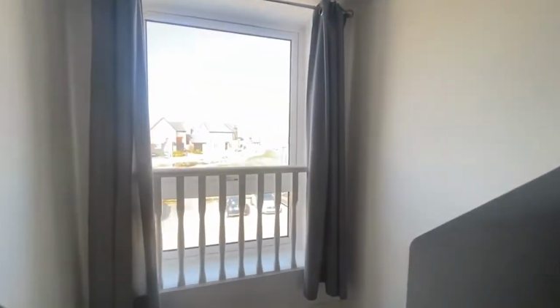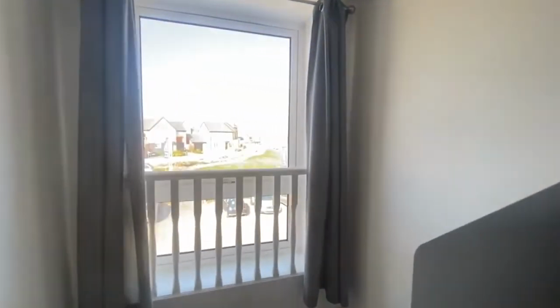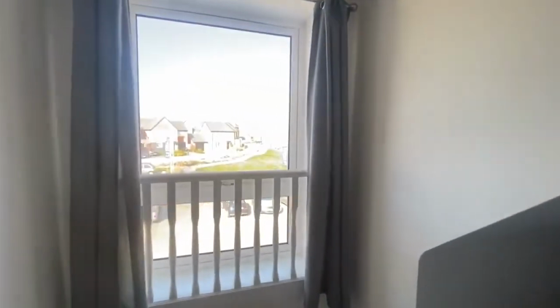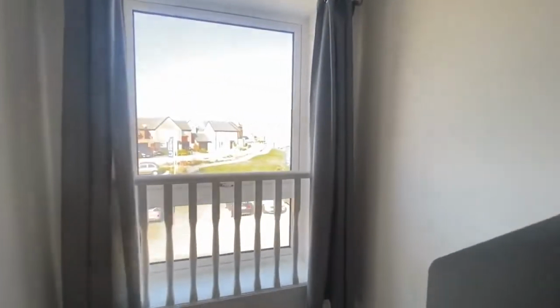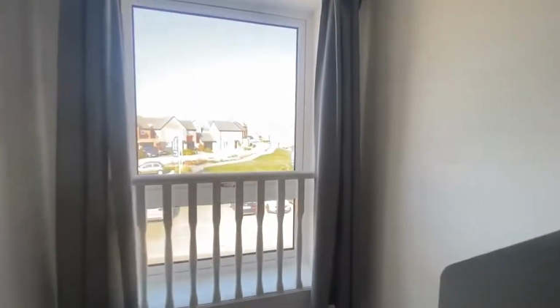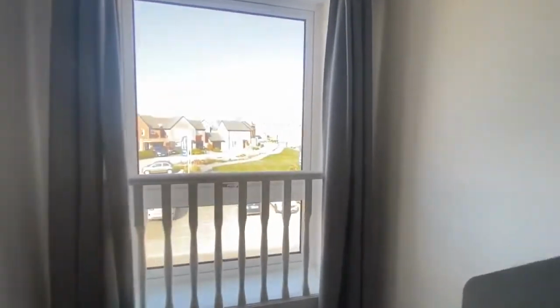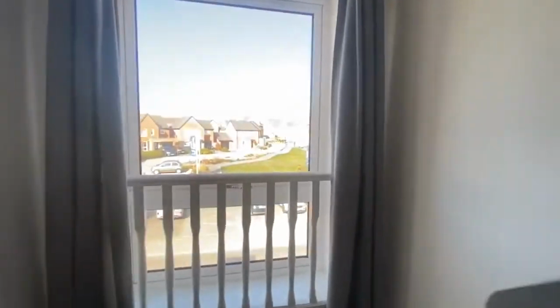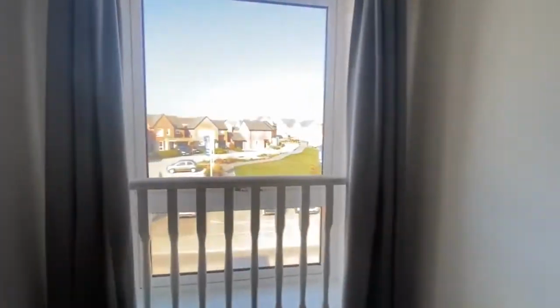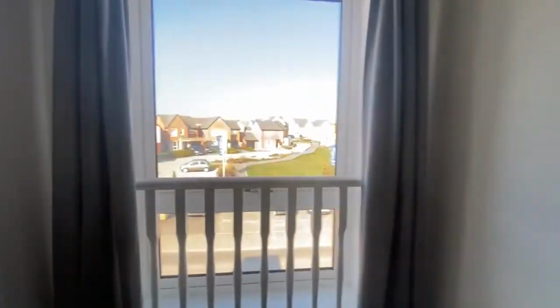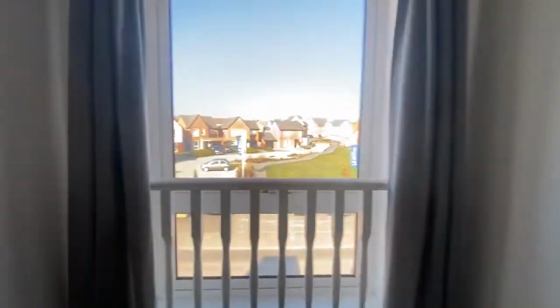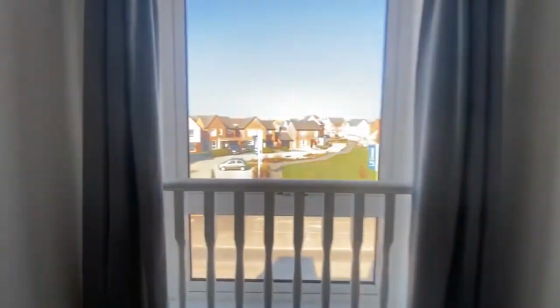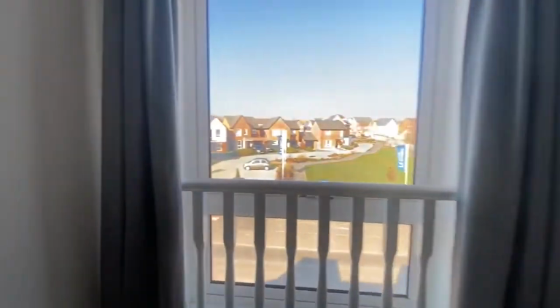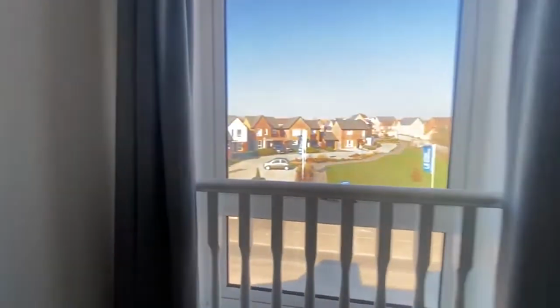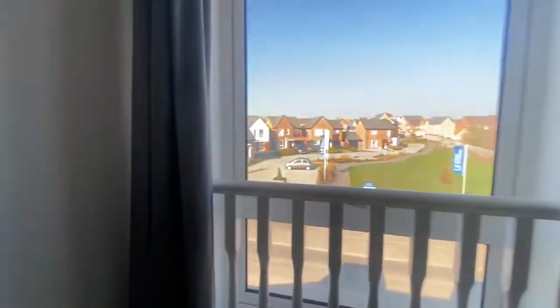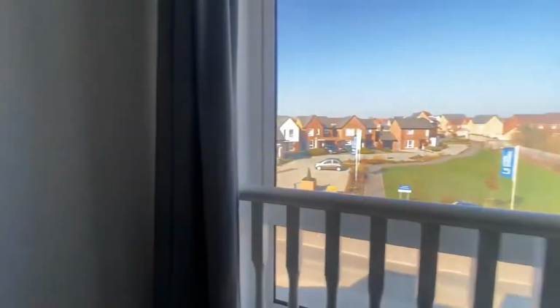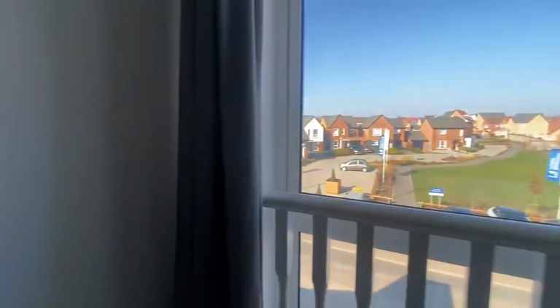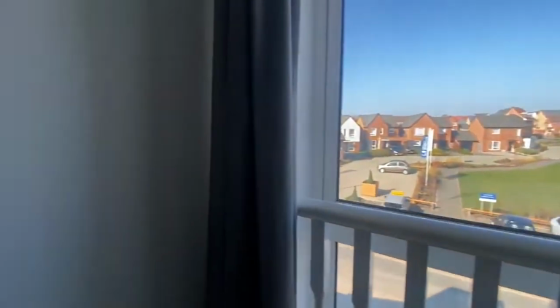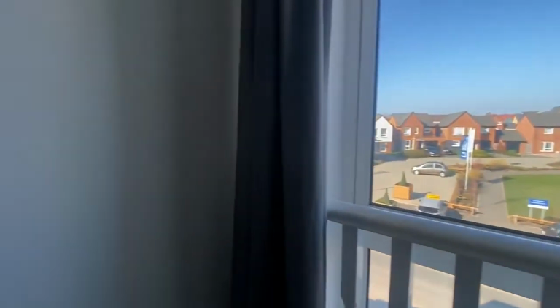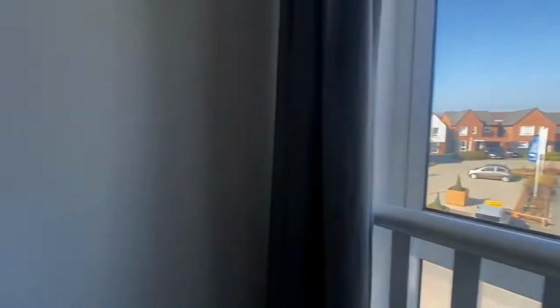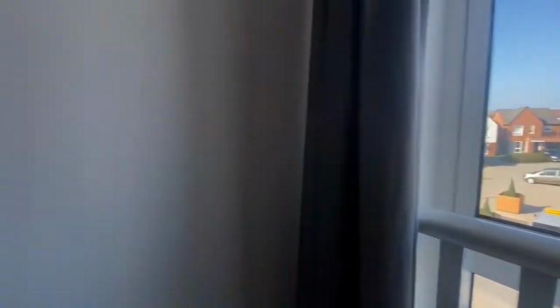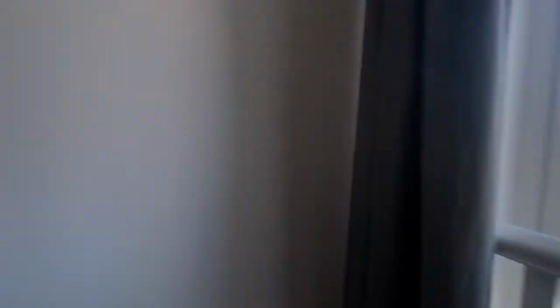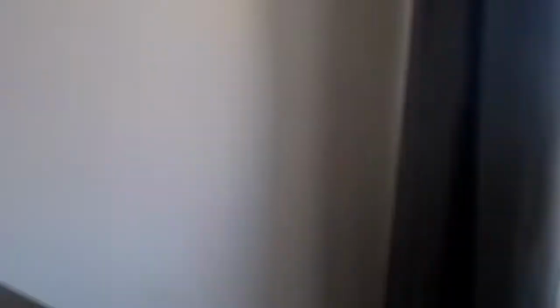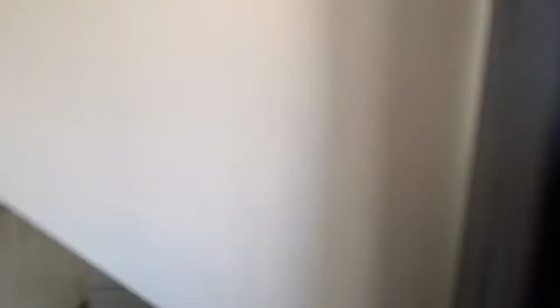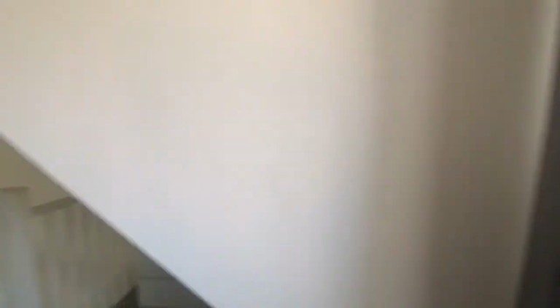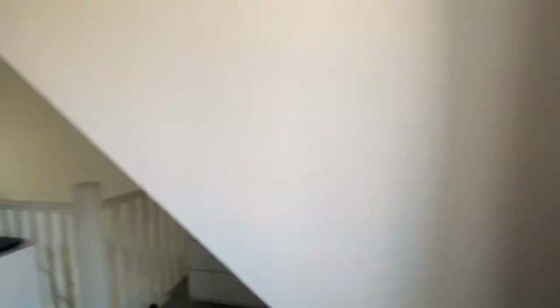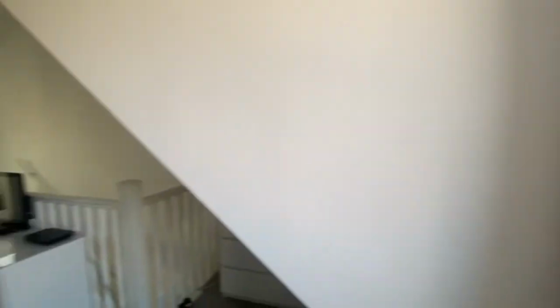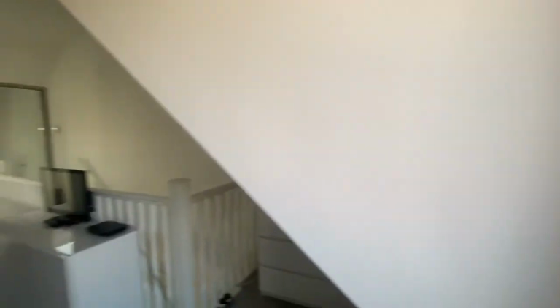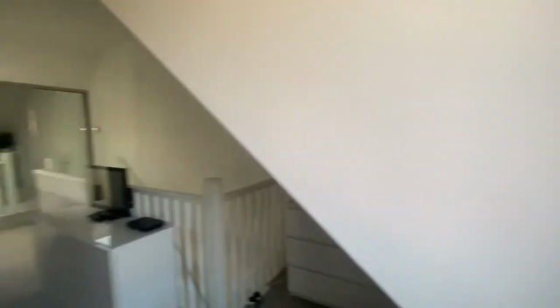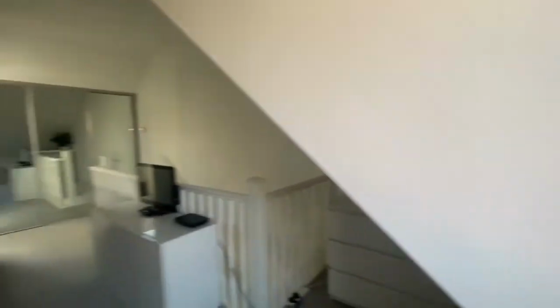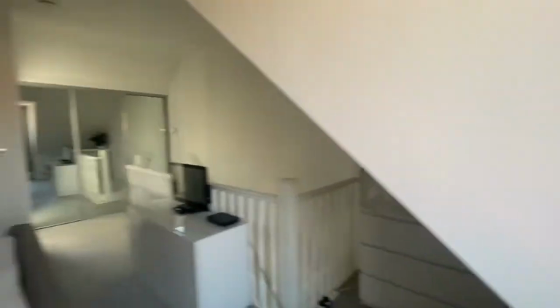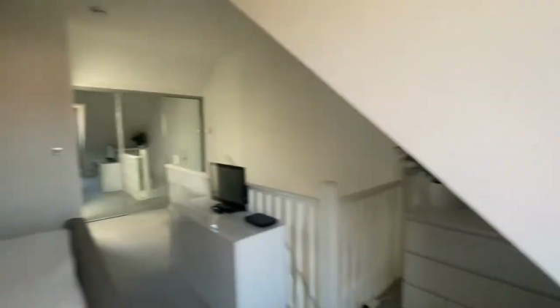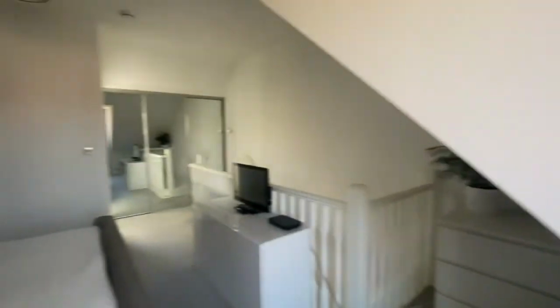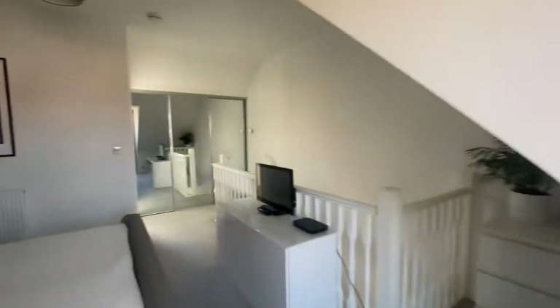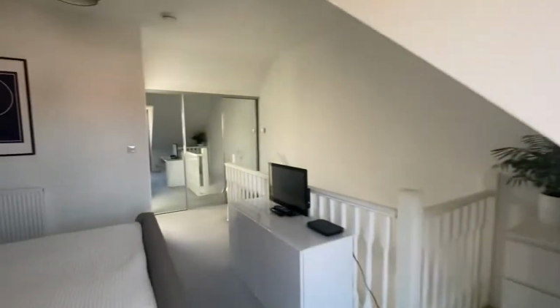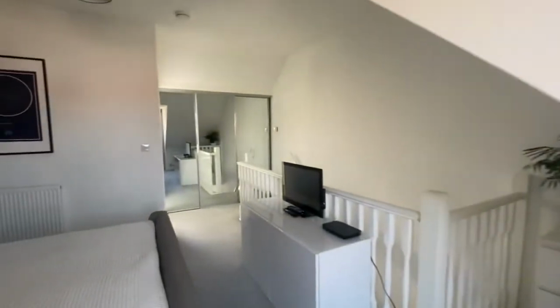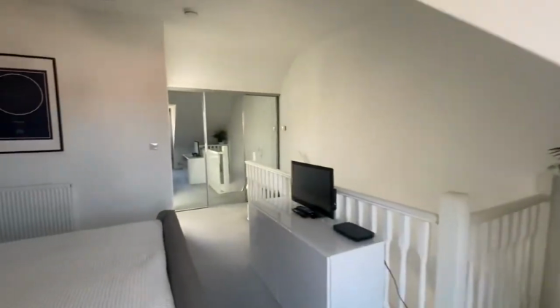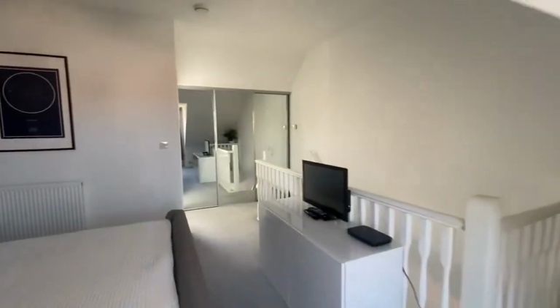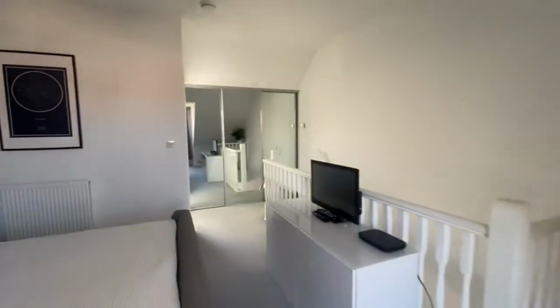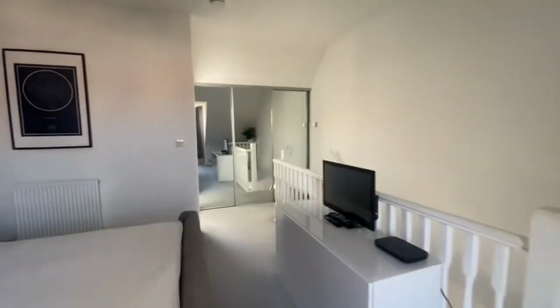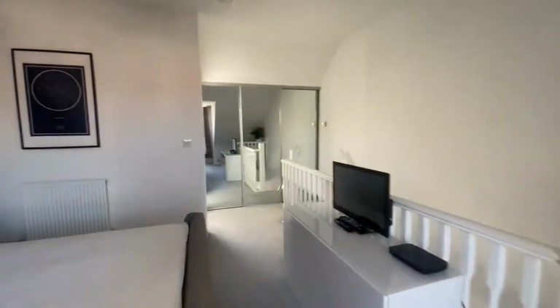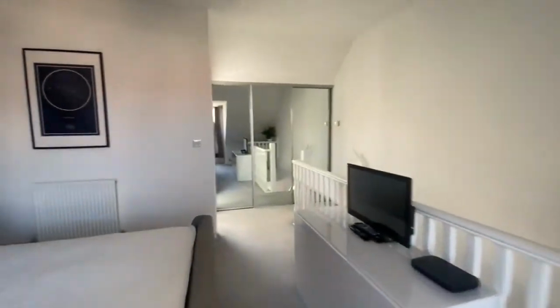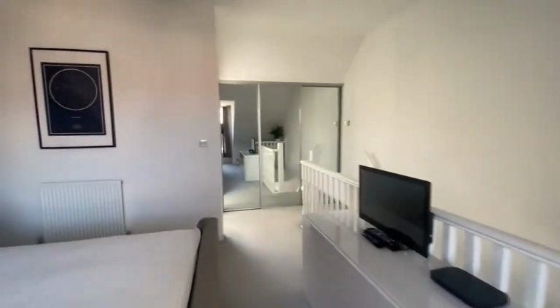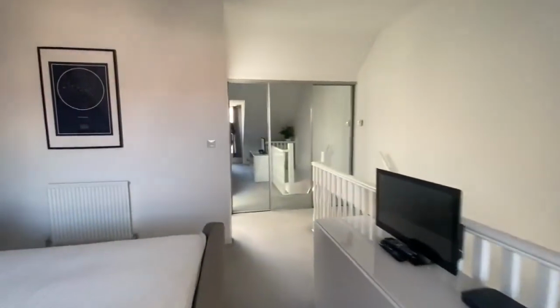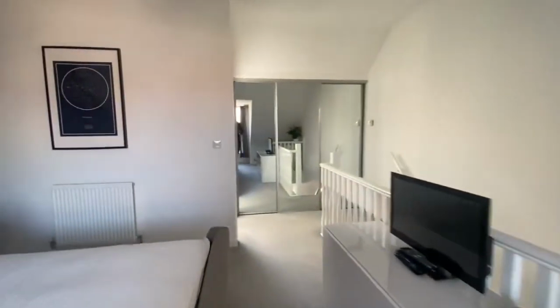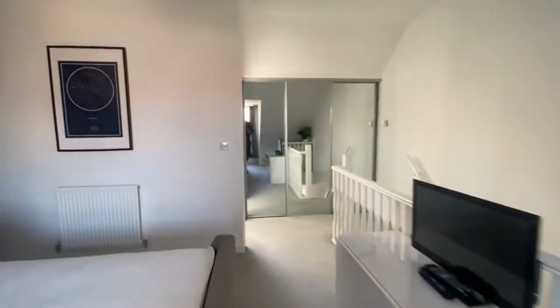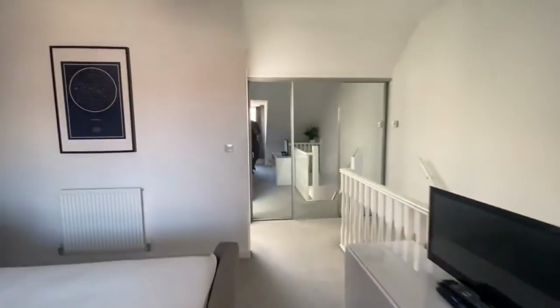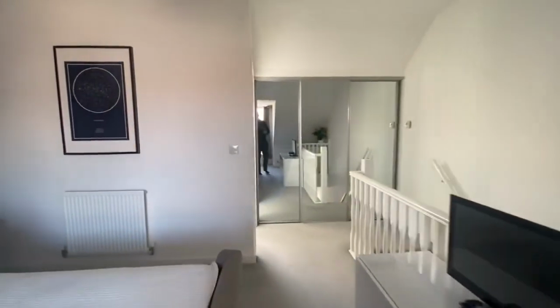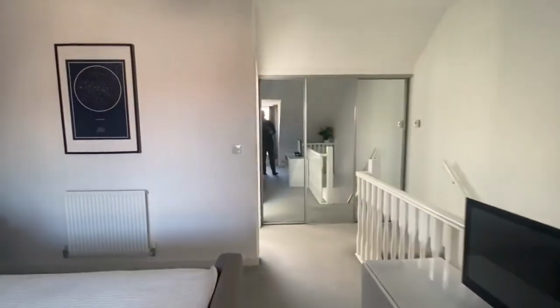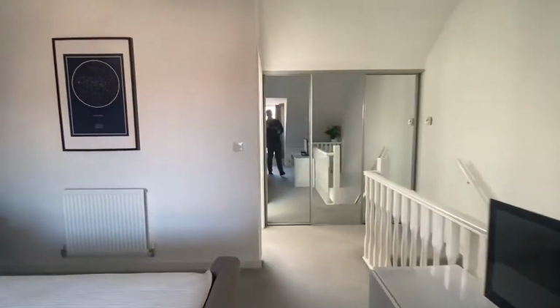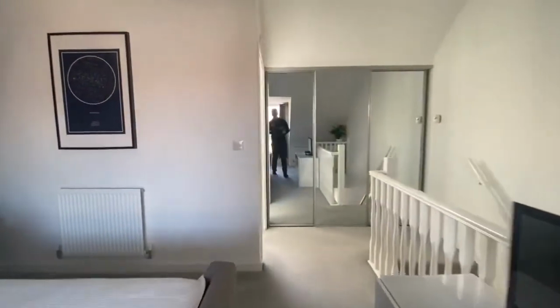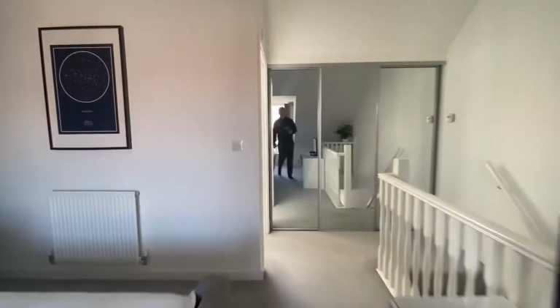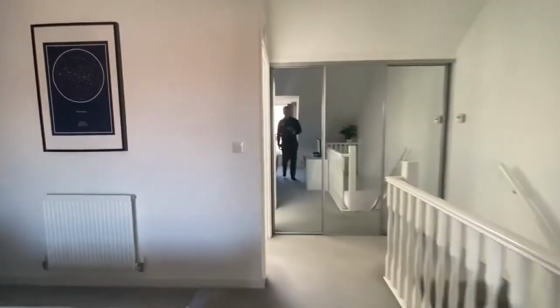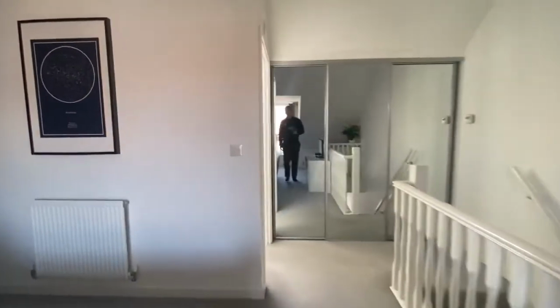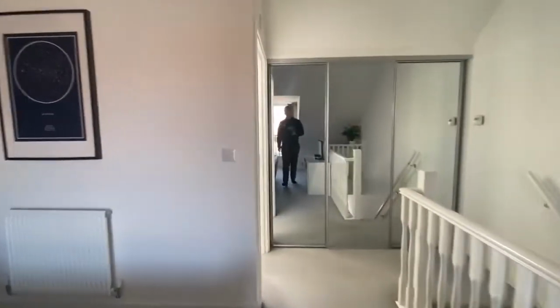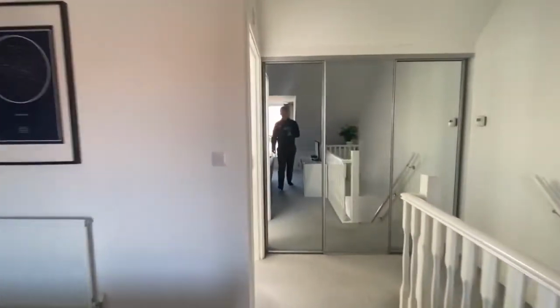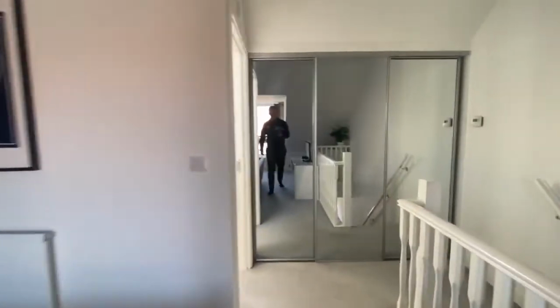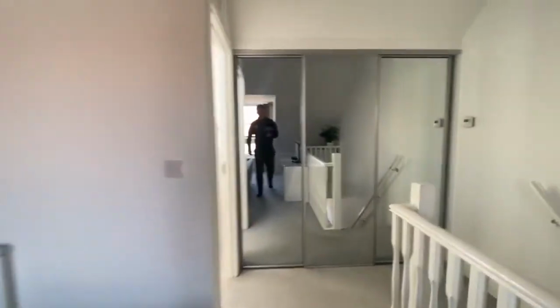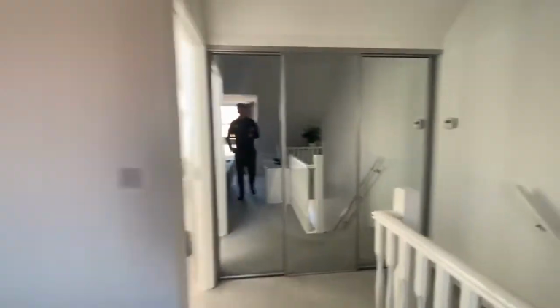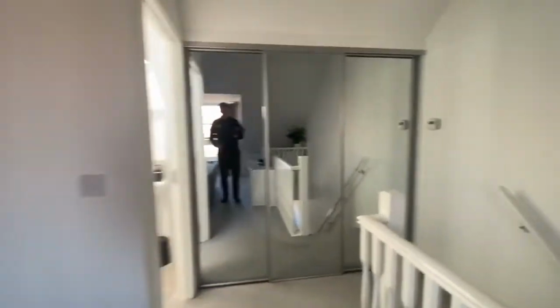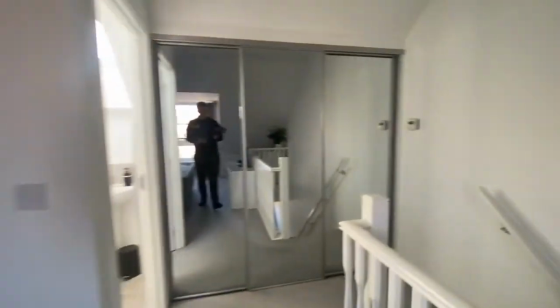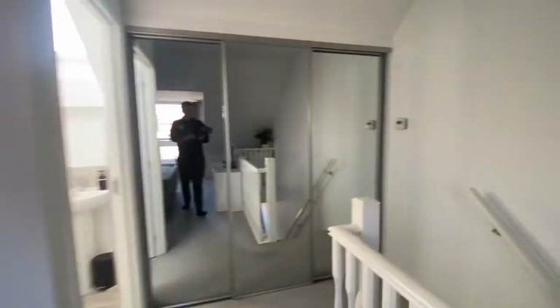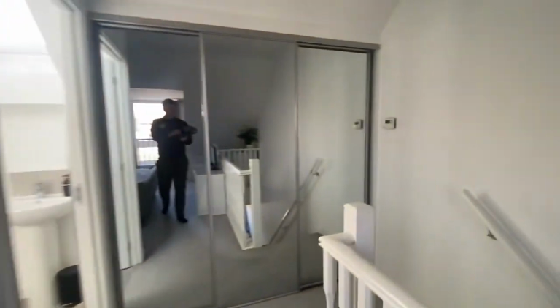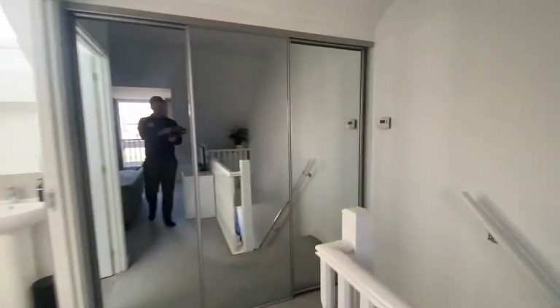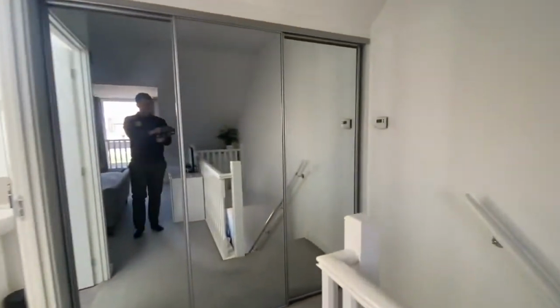In the new development of Chase Farm — good sized bedrooms and a lovely family home.